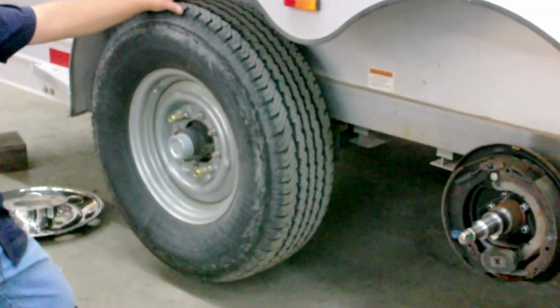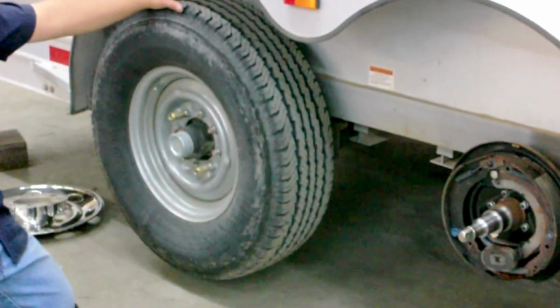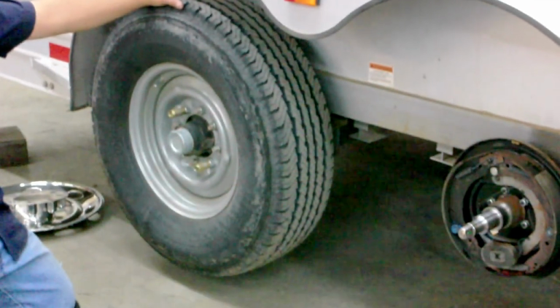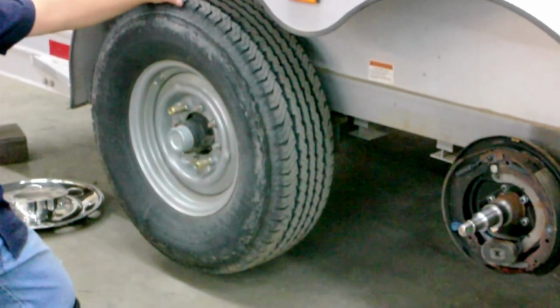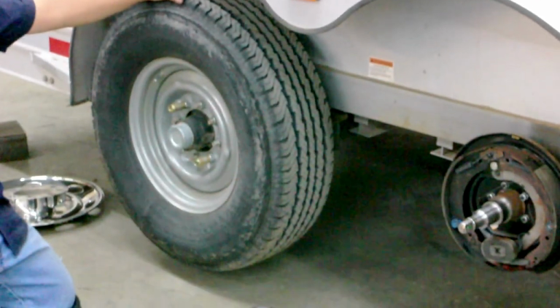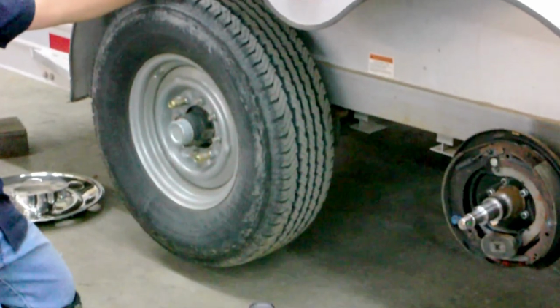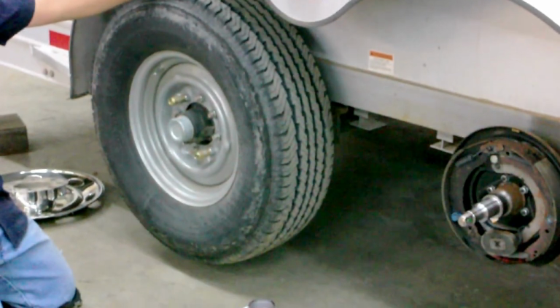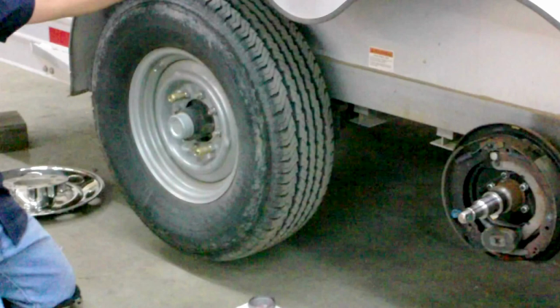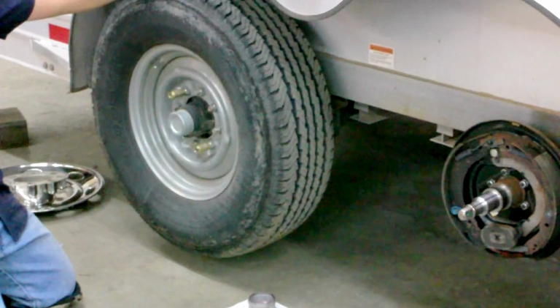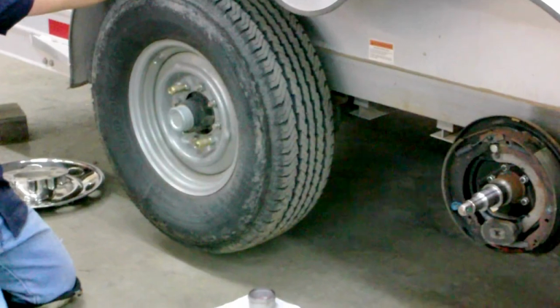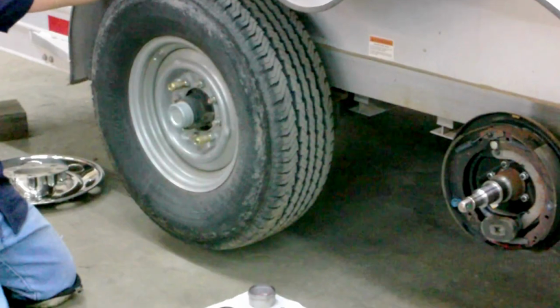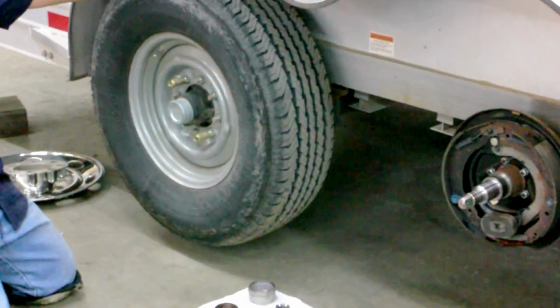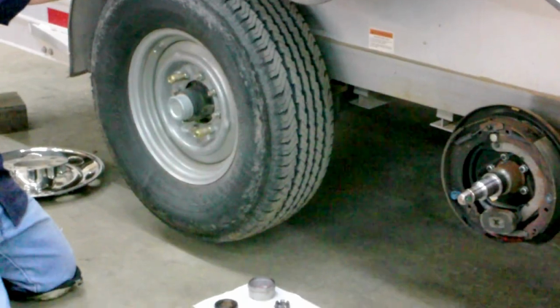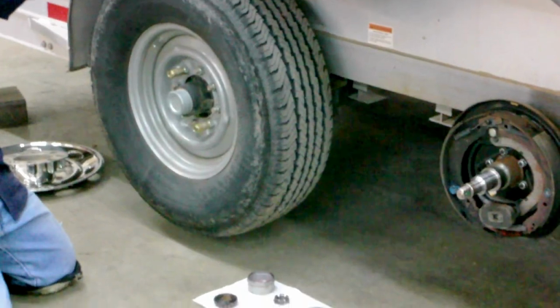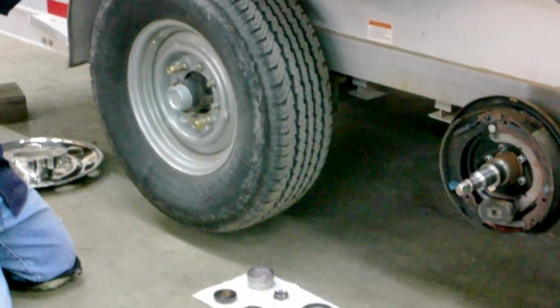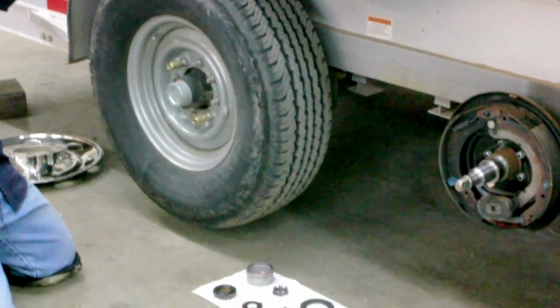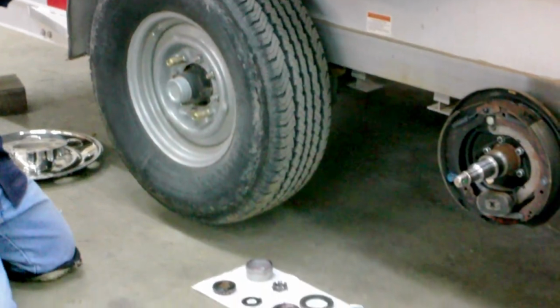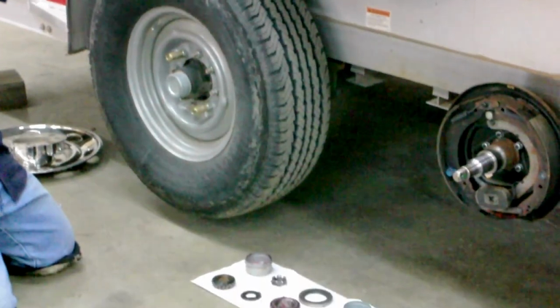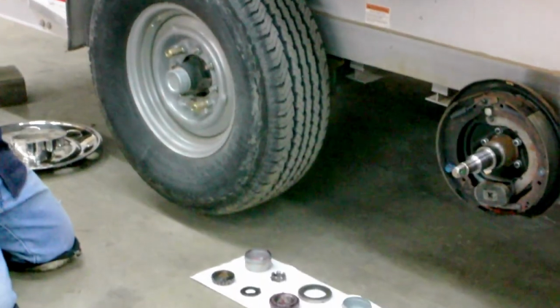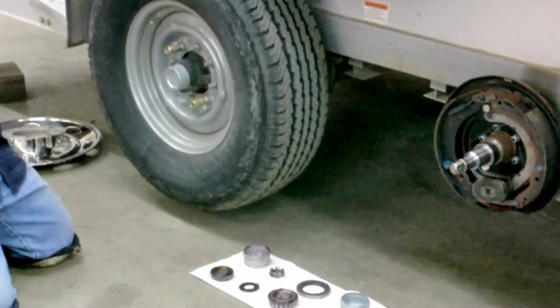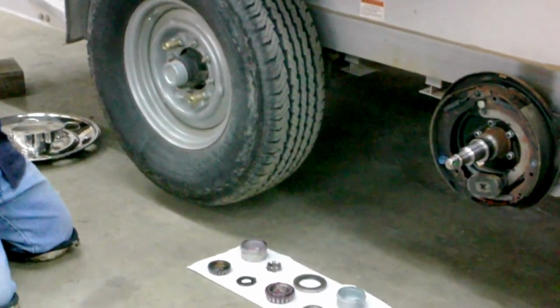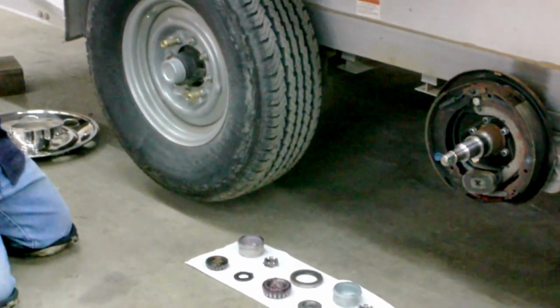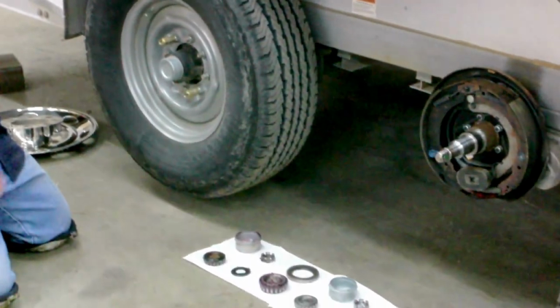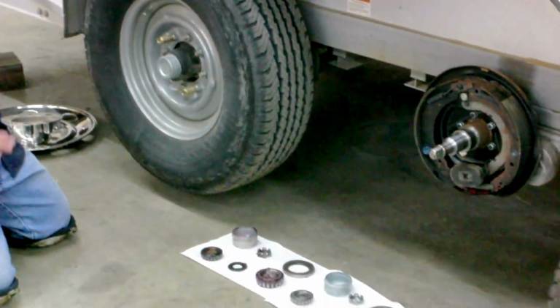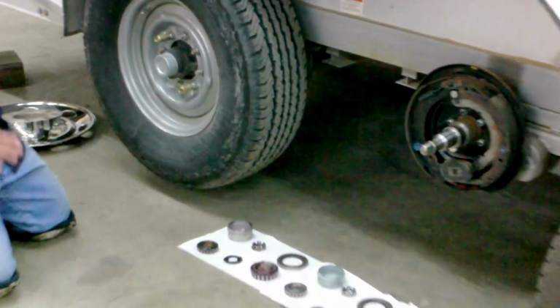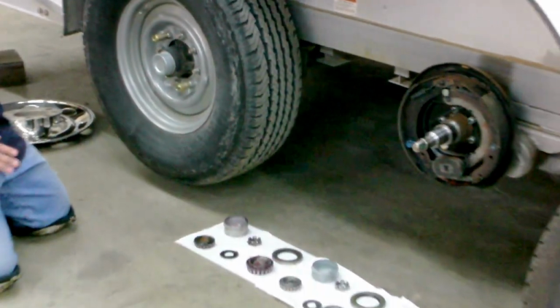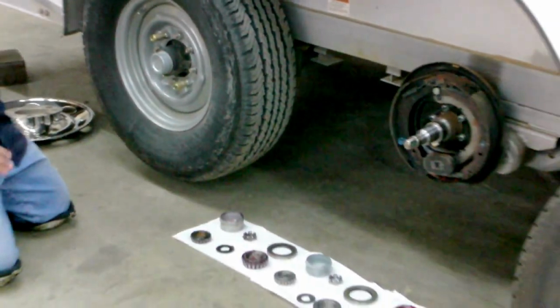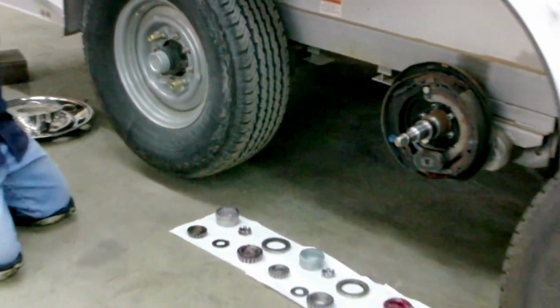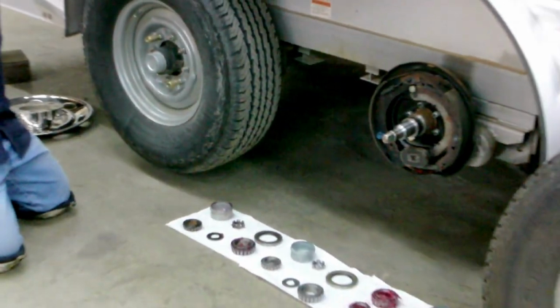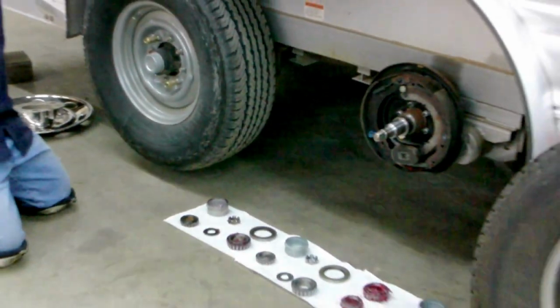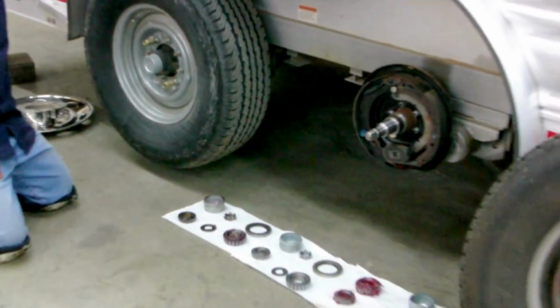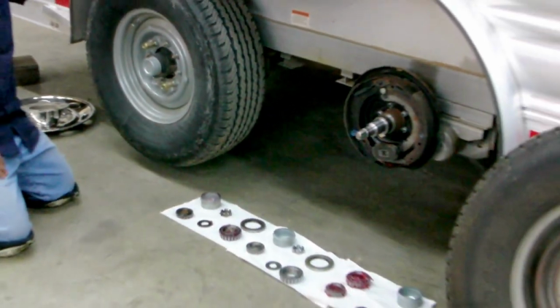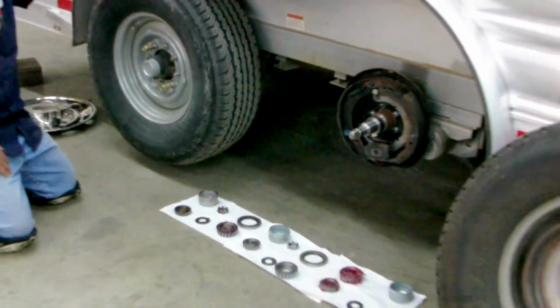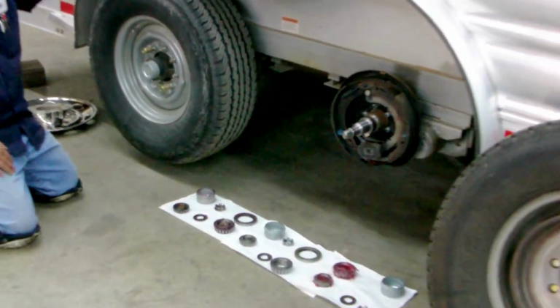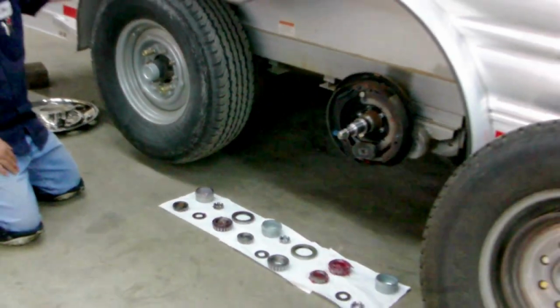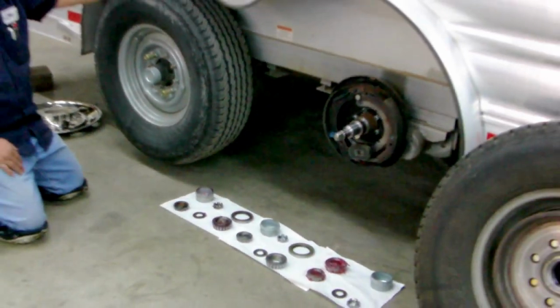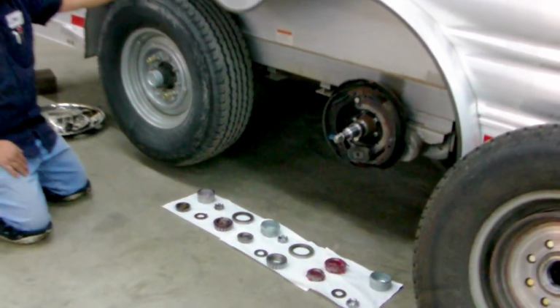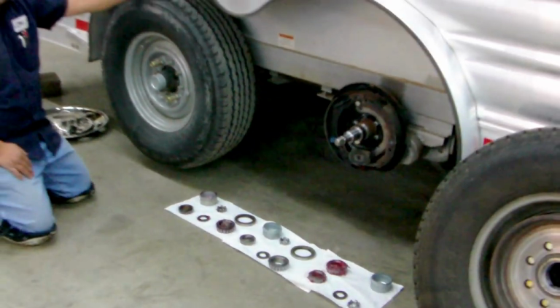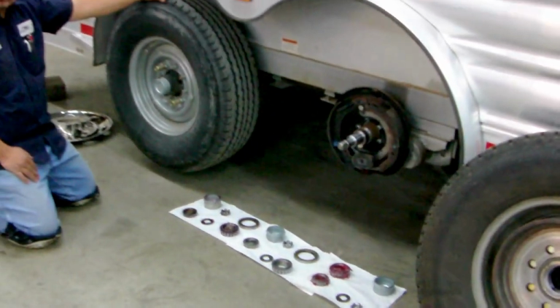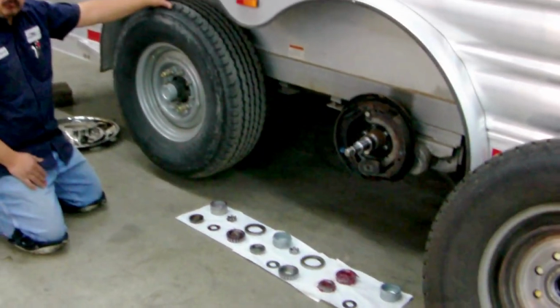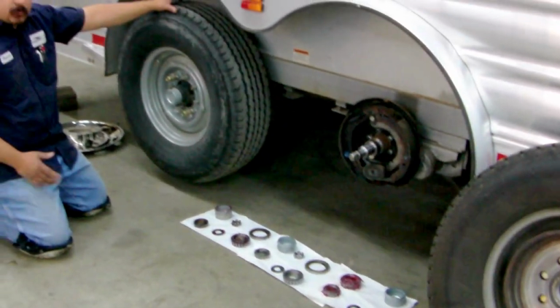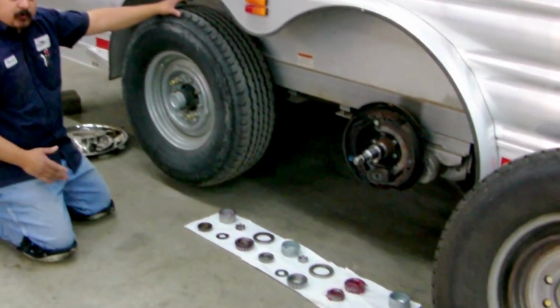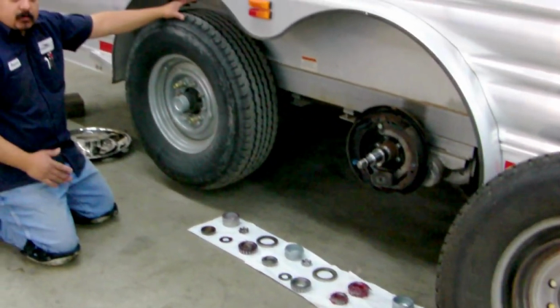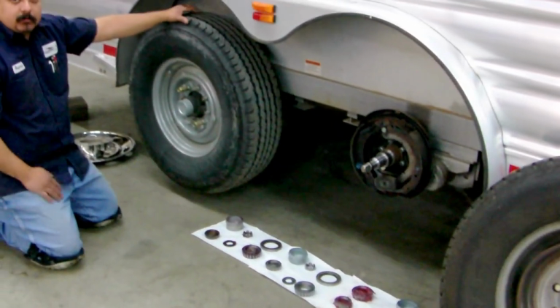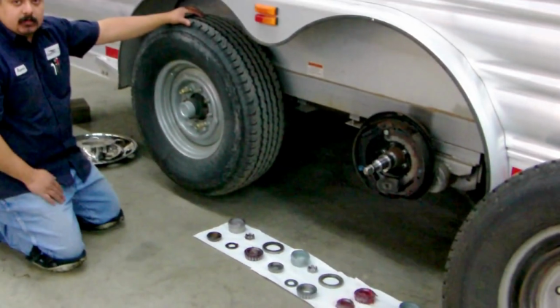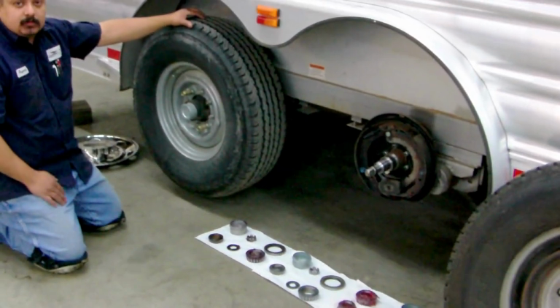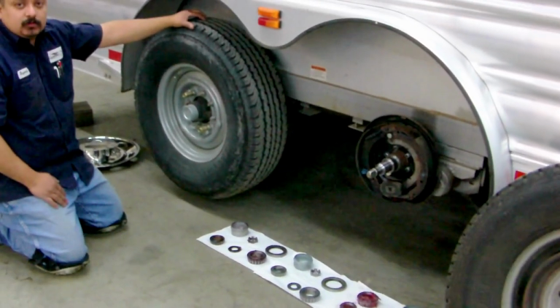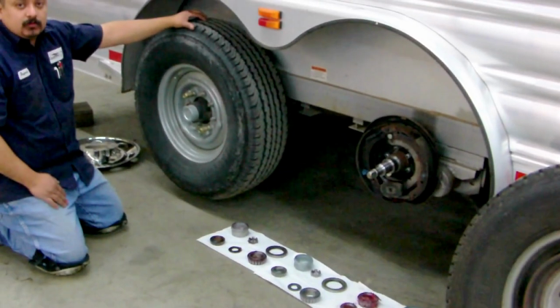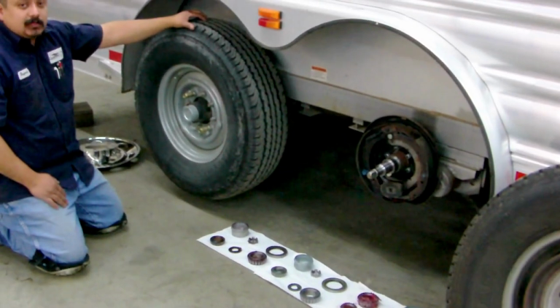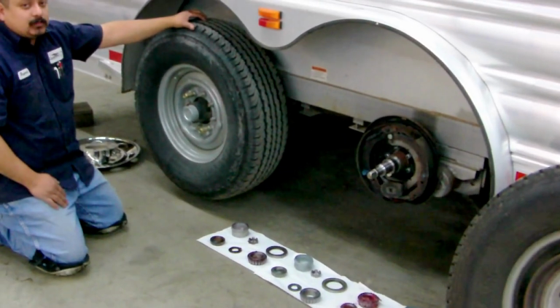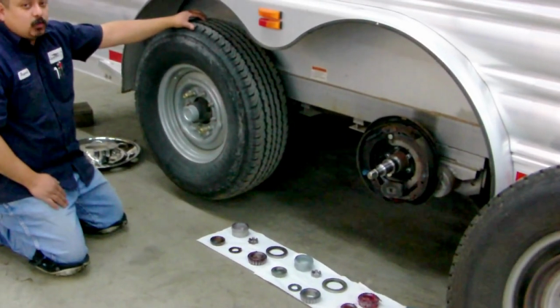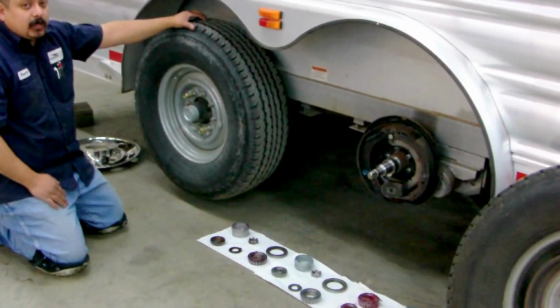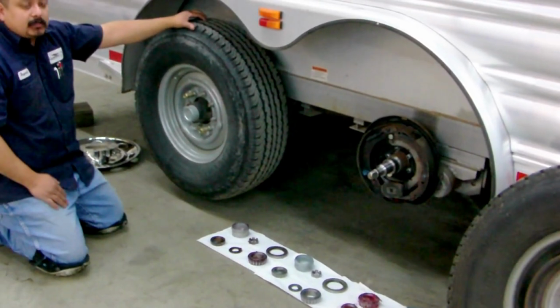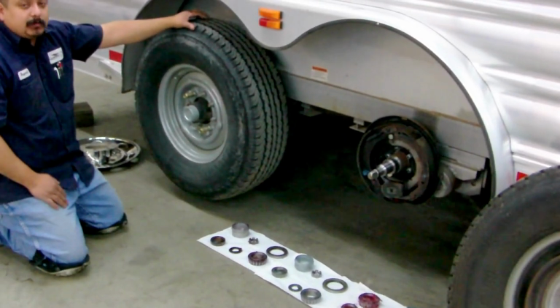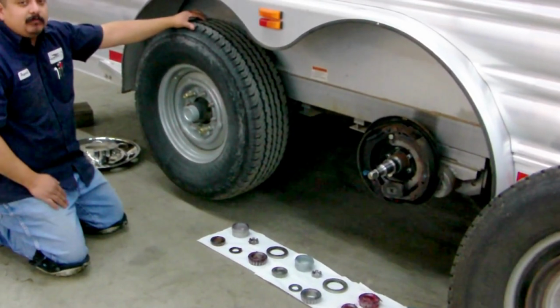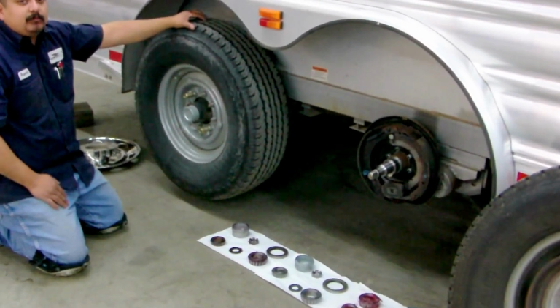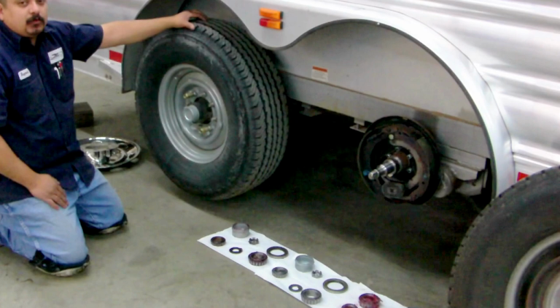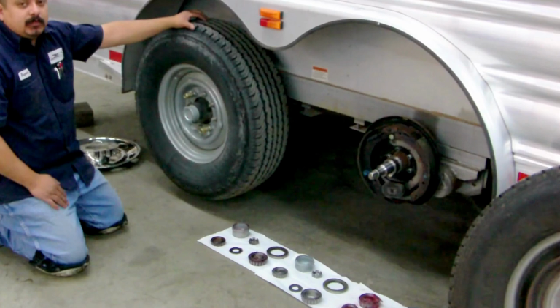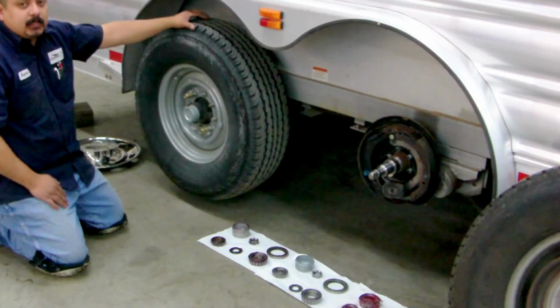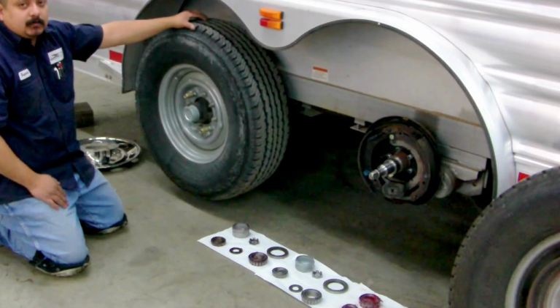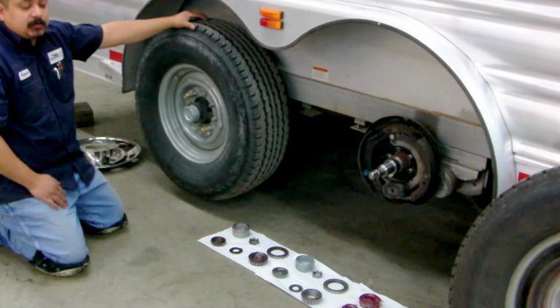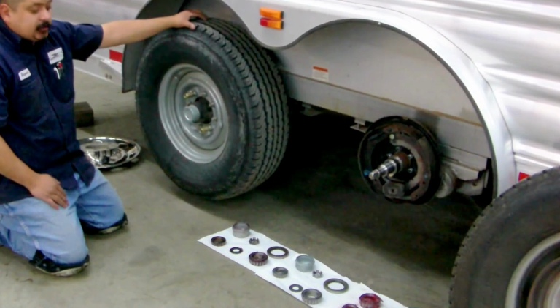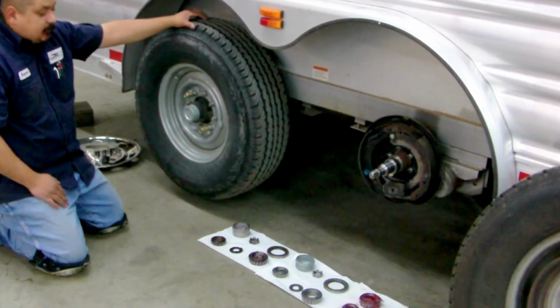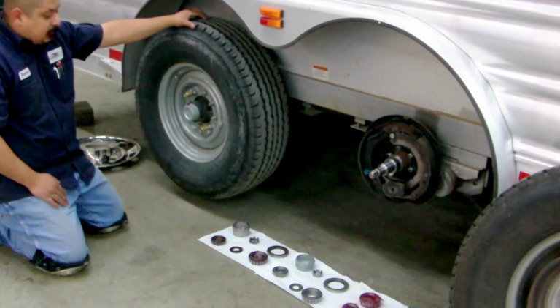Manufacturers recommend that you do this at least once a year. If you haul this thing every weekend, we recommend that you do it at least twice, maybe three times a year.